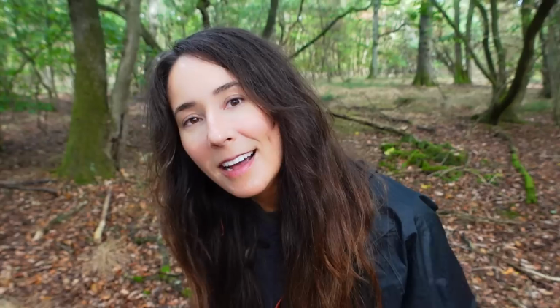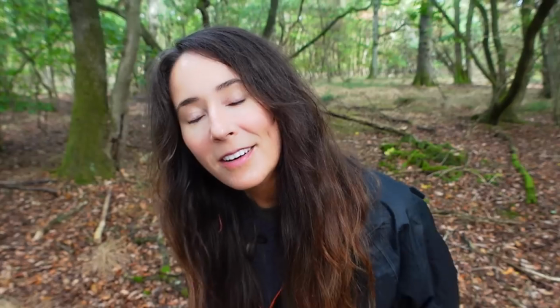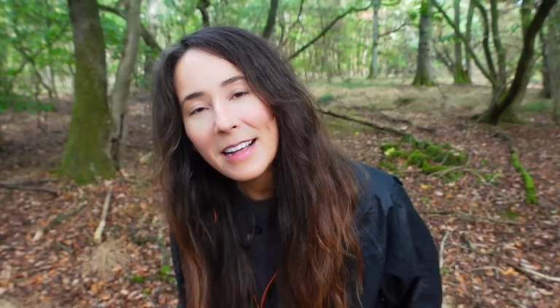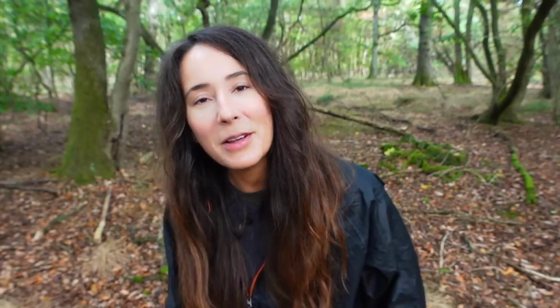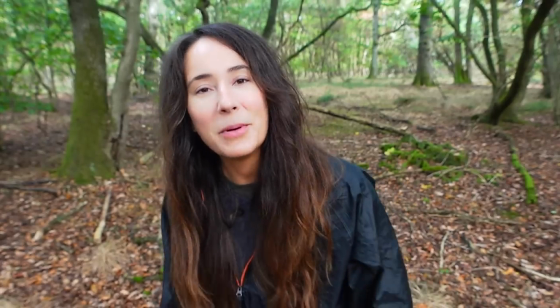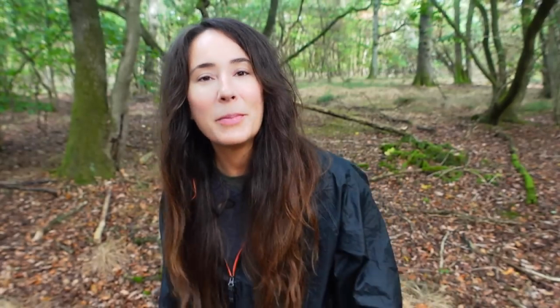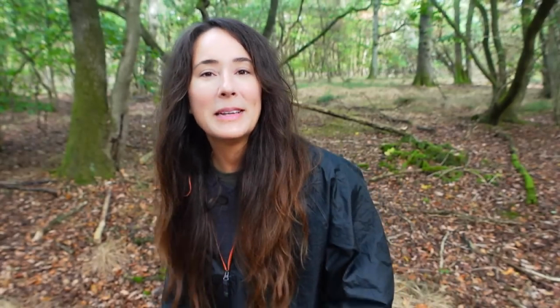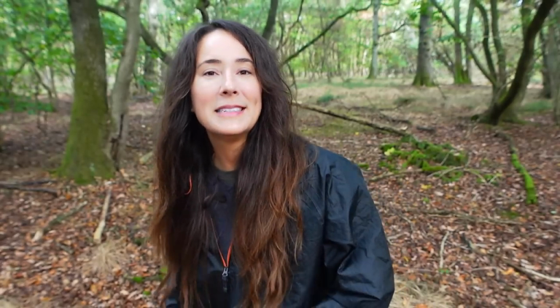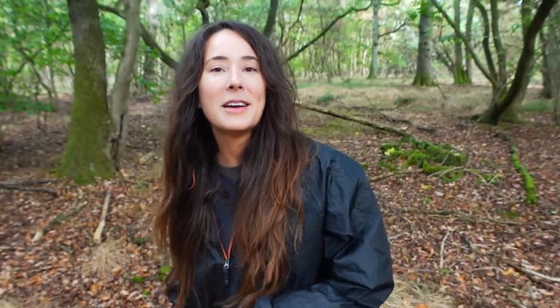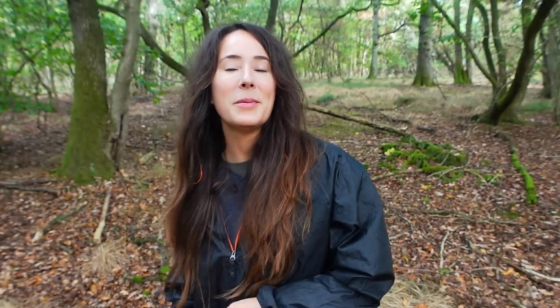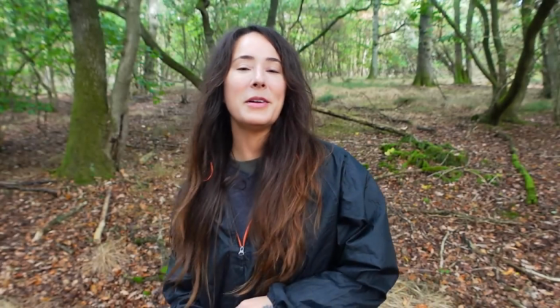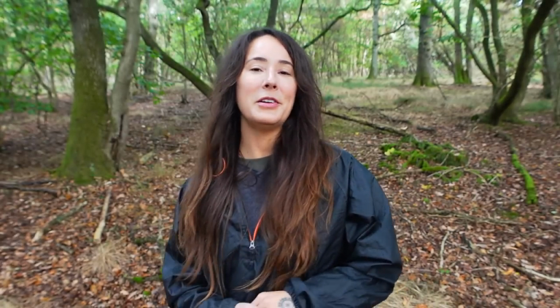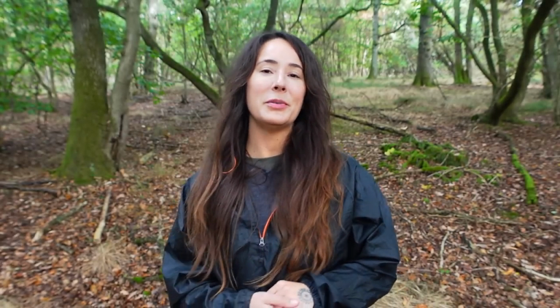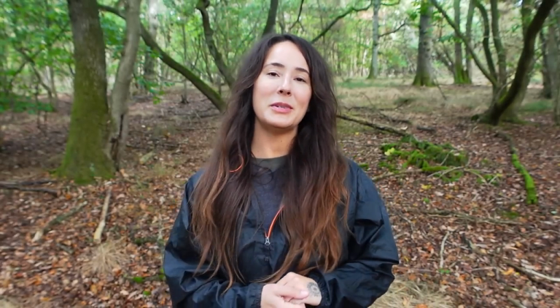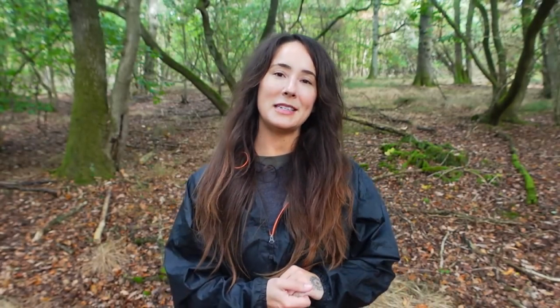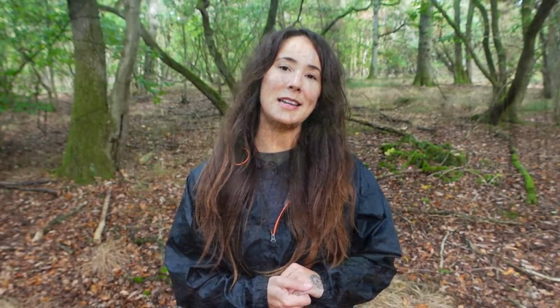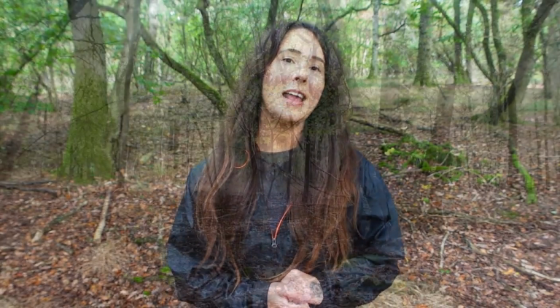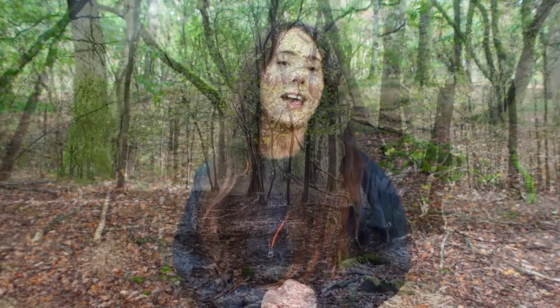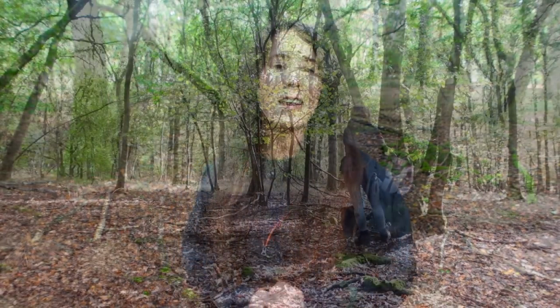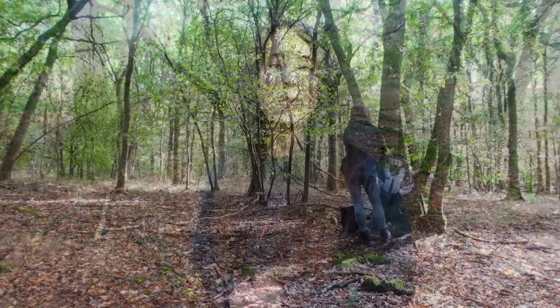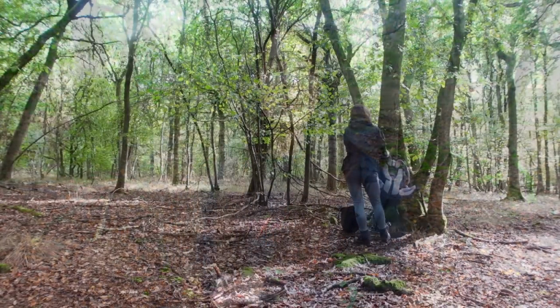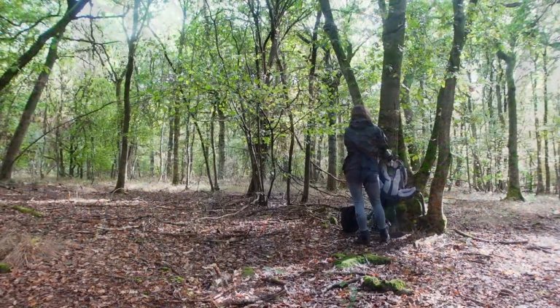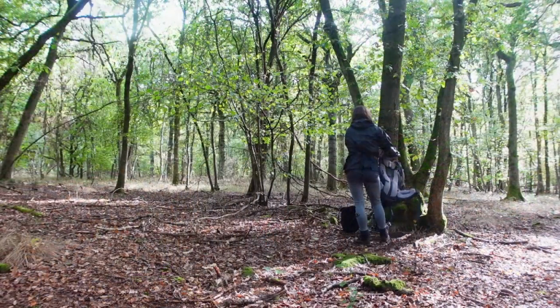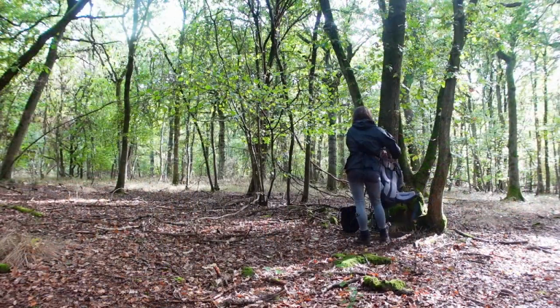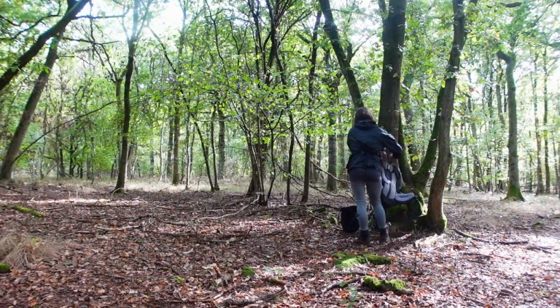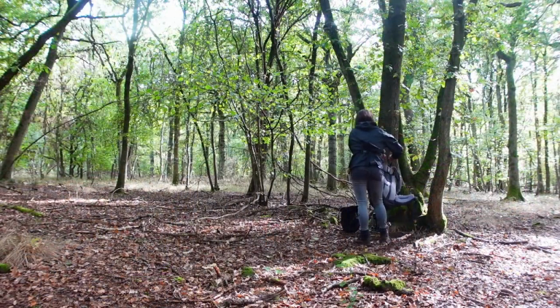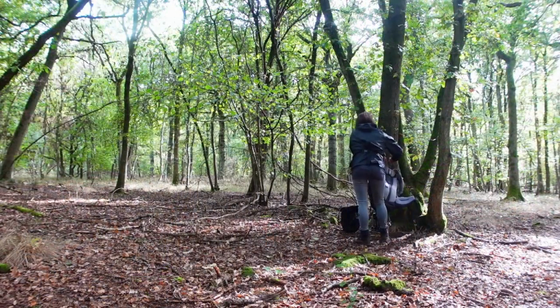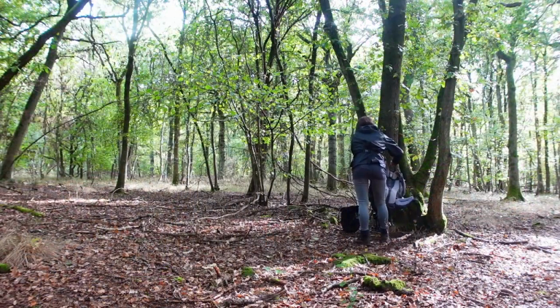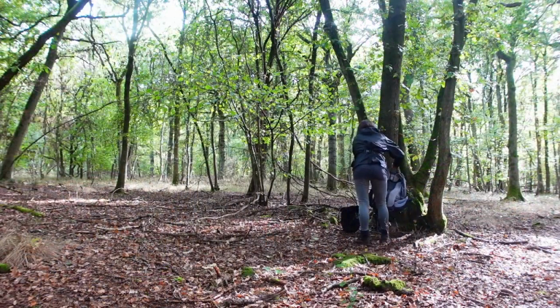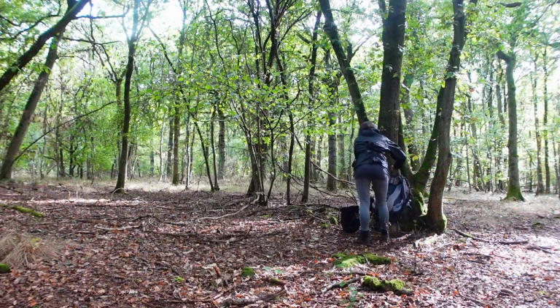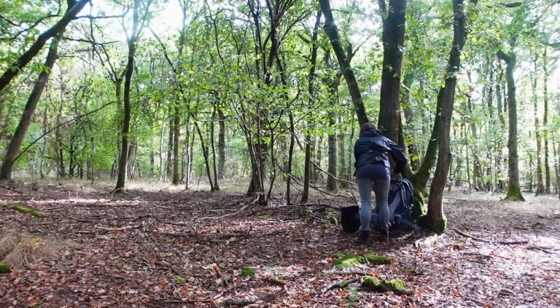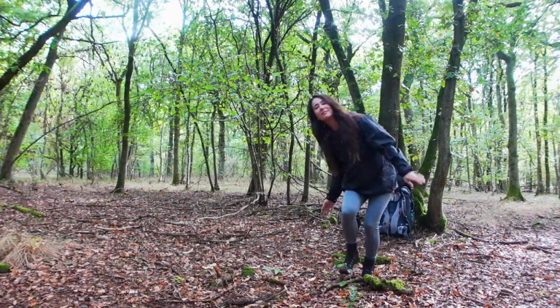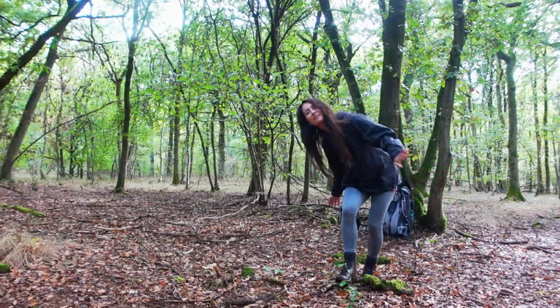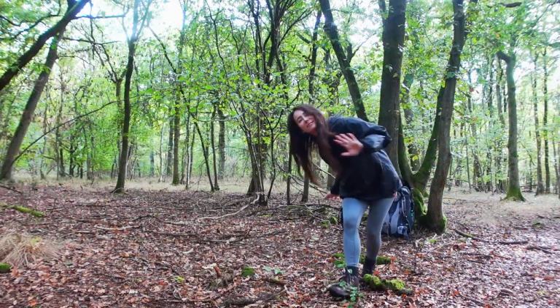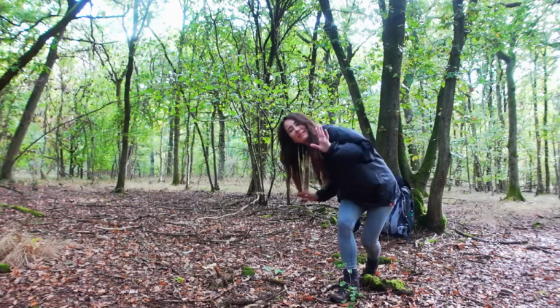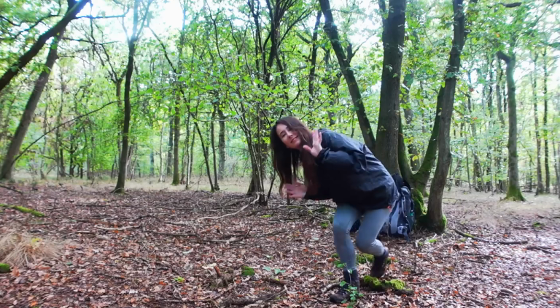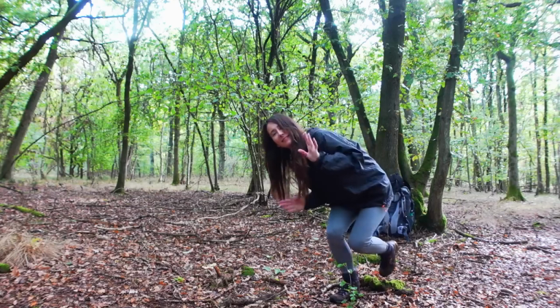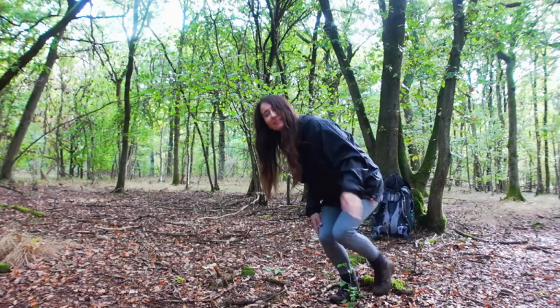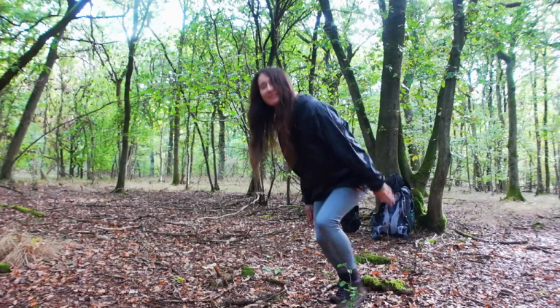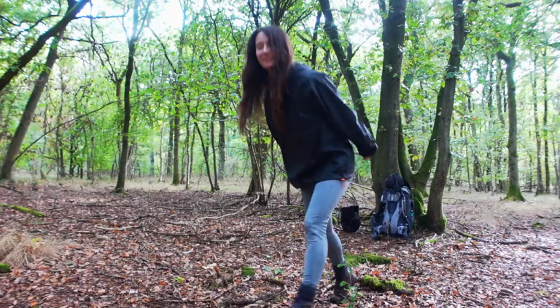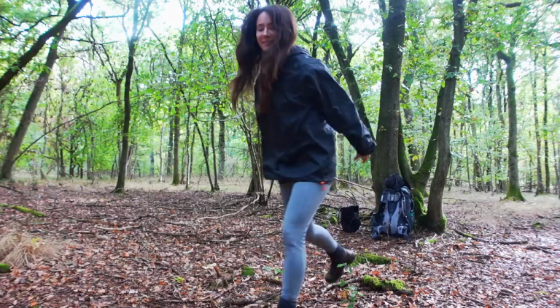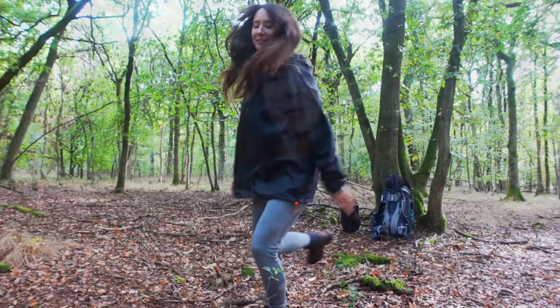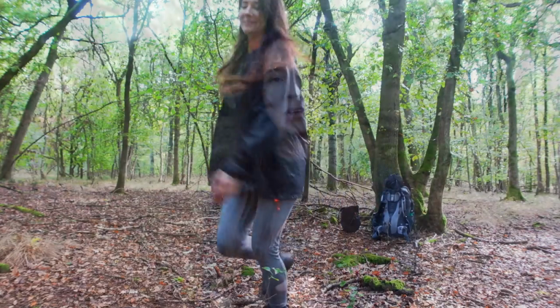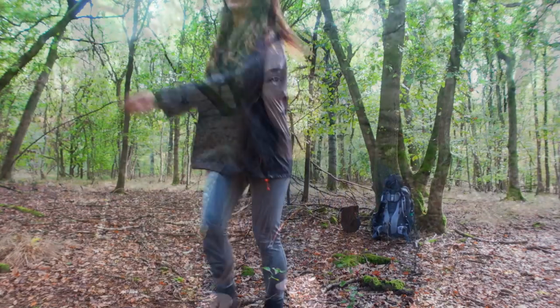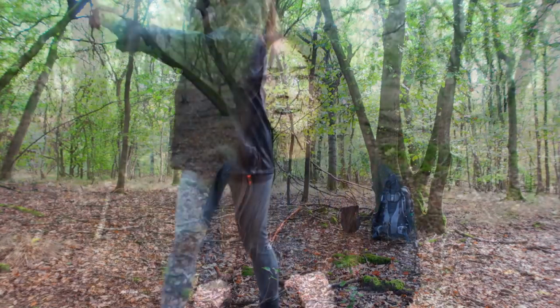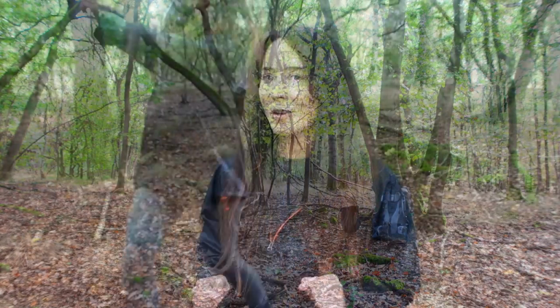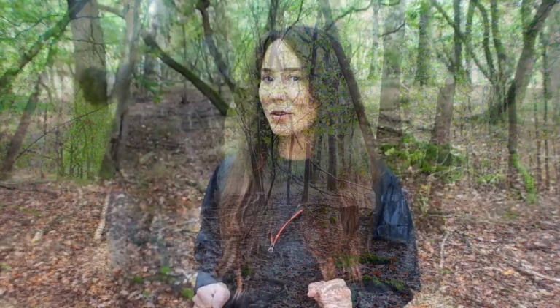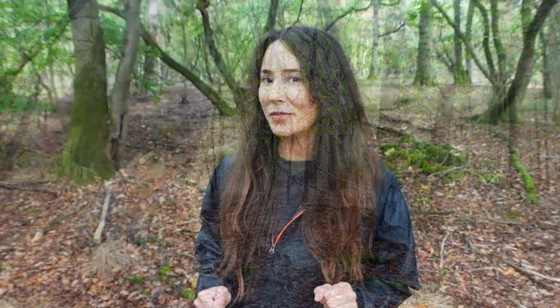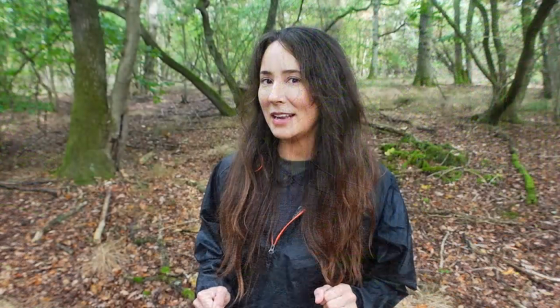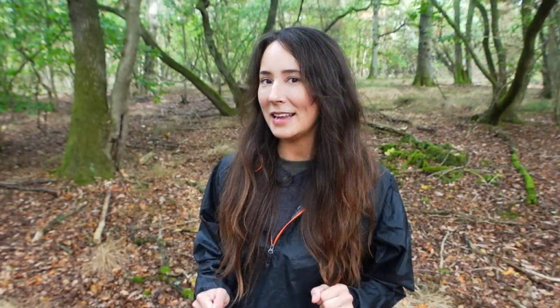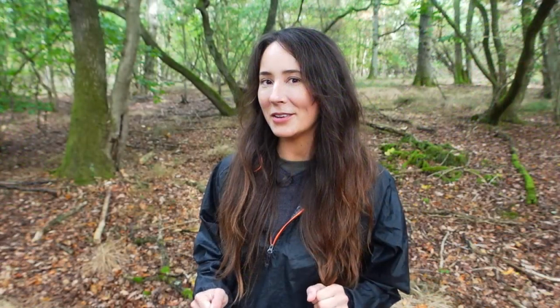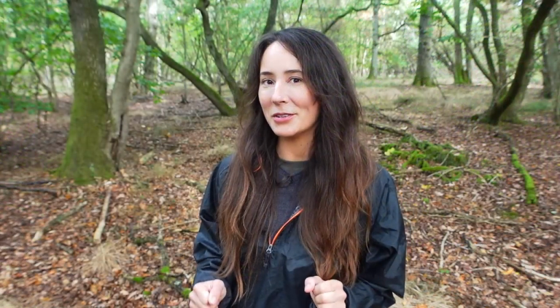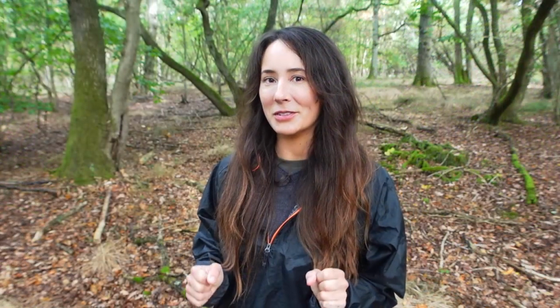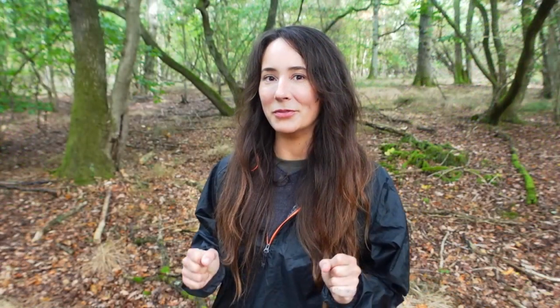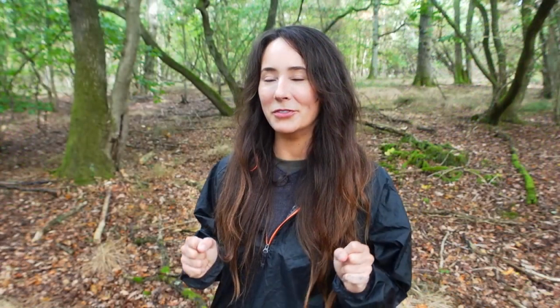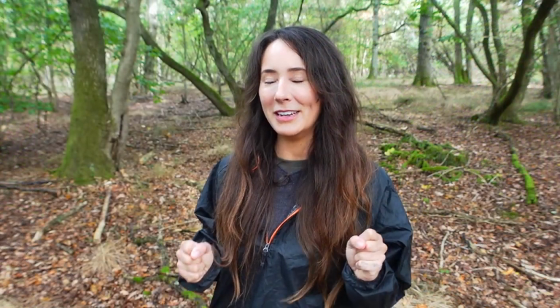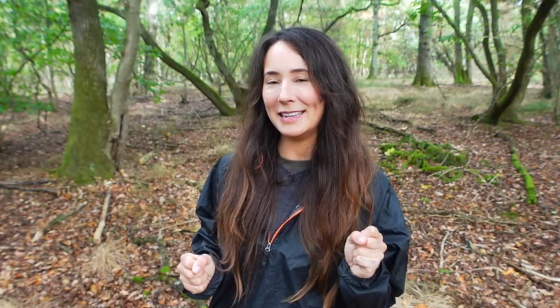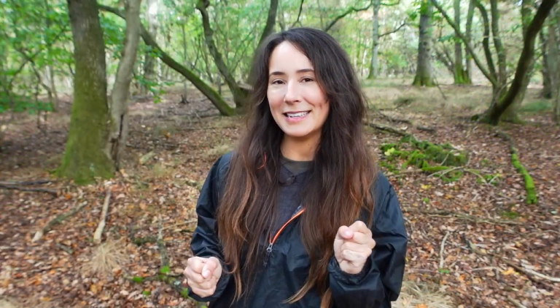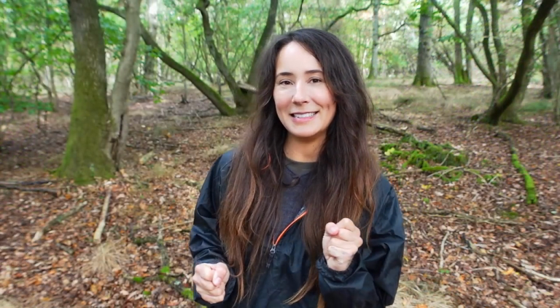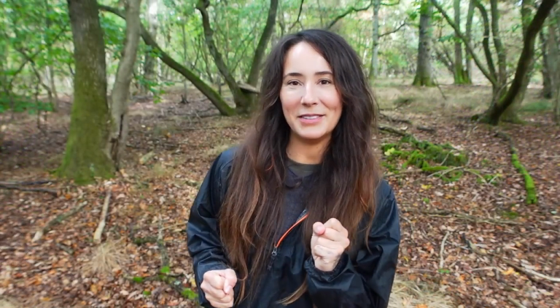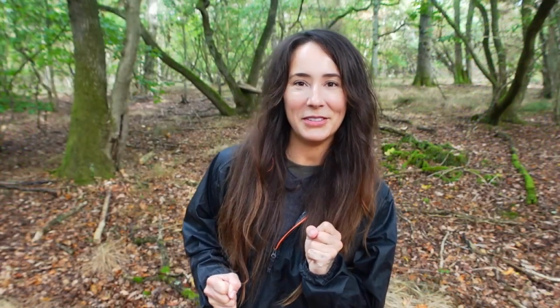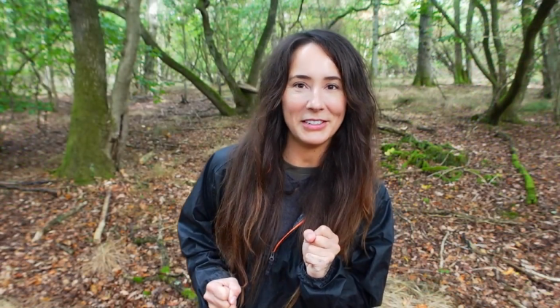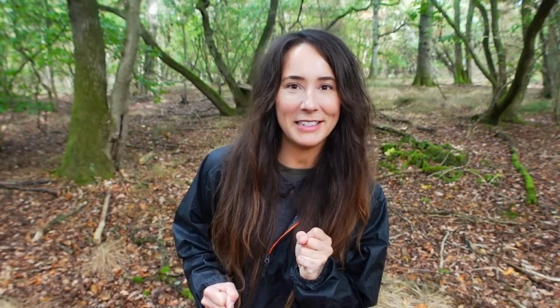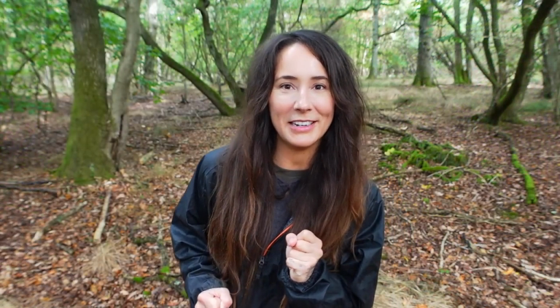Oh hello wild ones! I'm here in the woods today and I'm going to have a go at making an Adirondack shelter with my tarp and hopefully cook some really tasty food too.